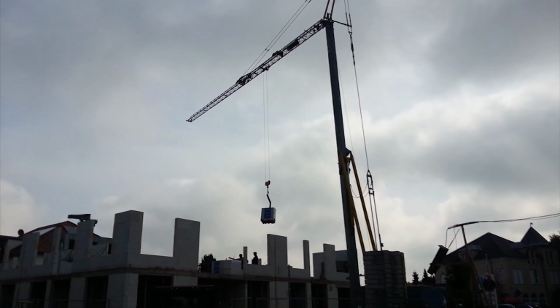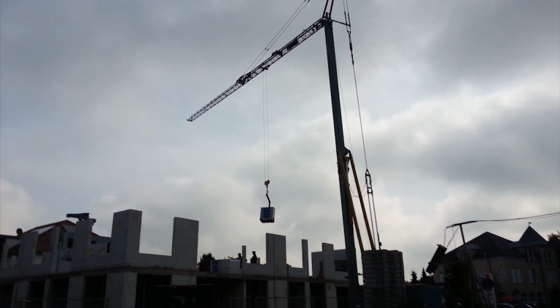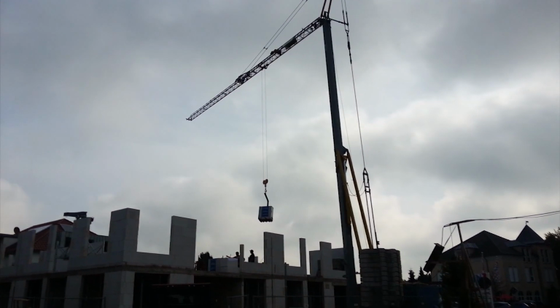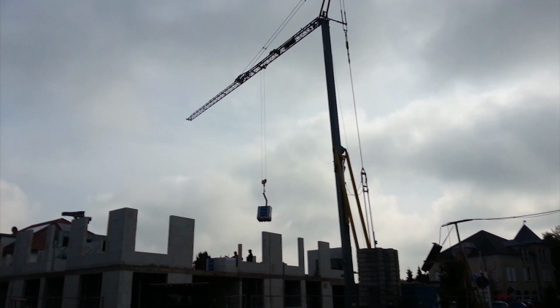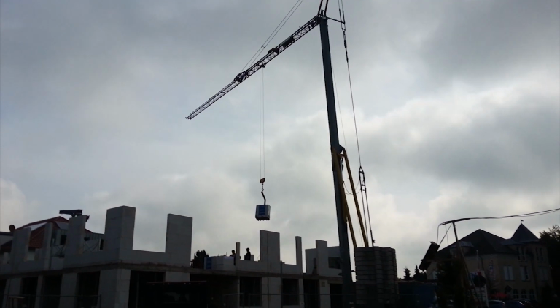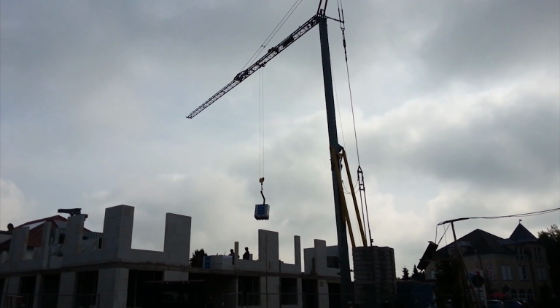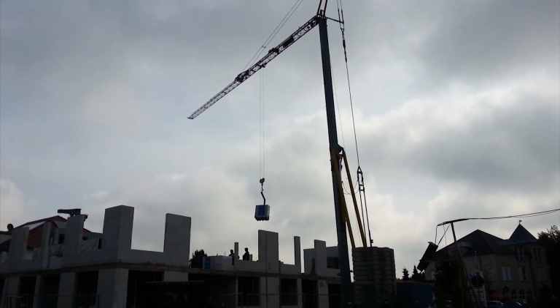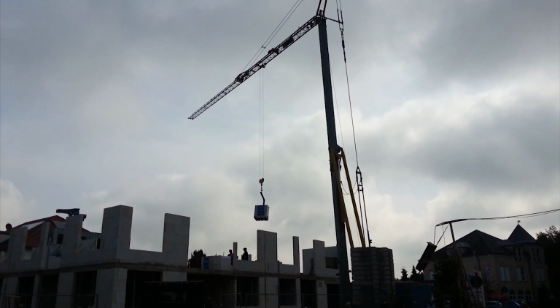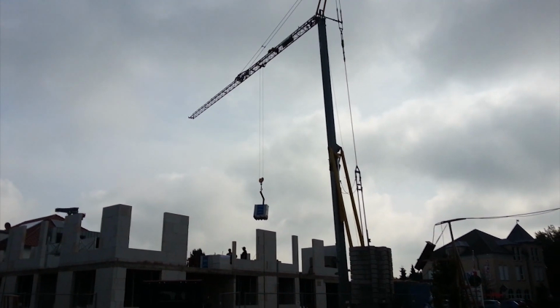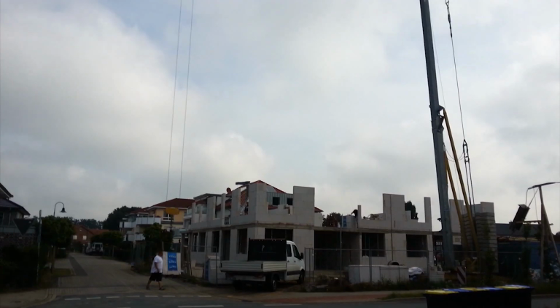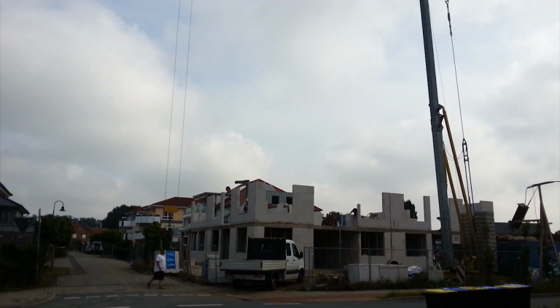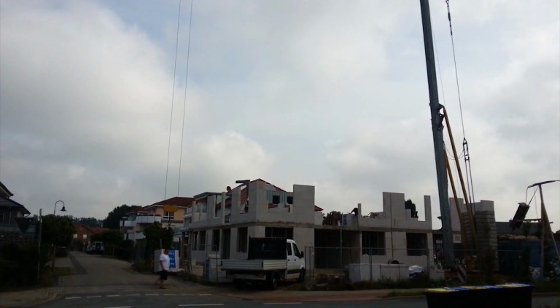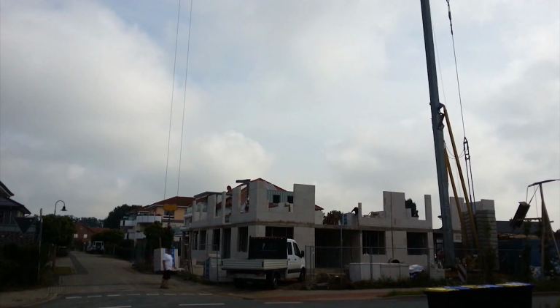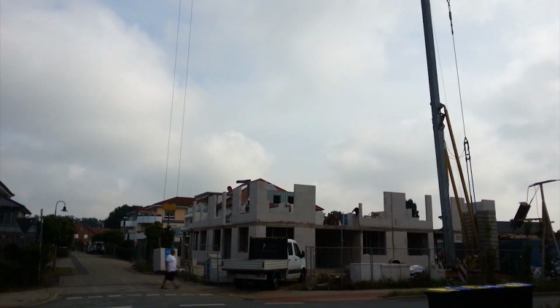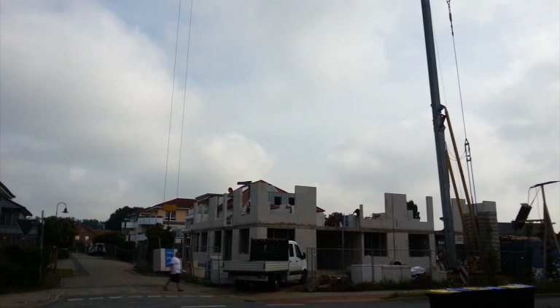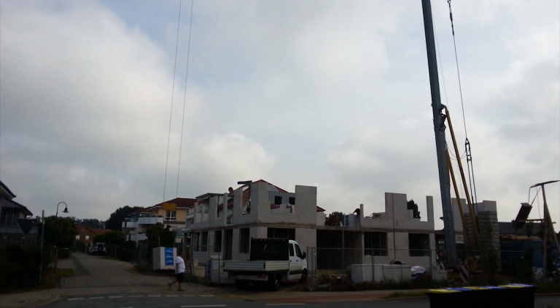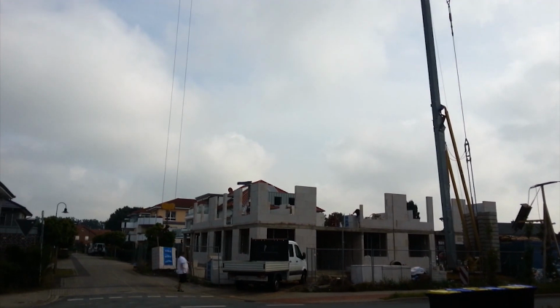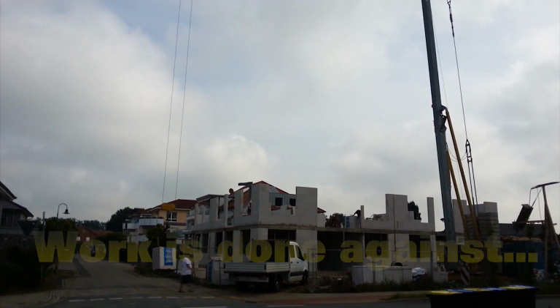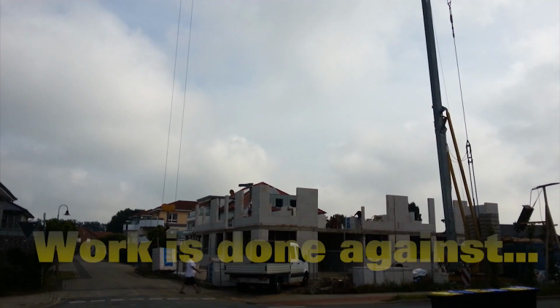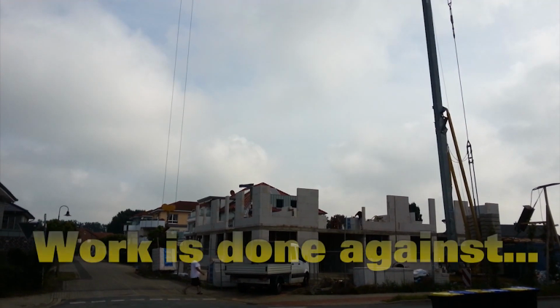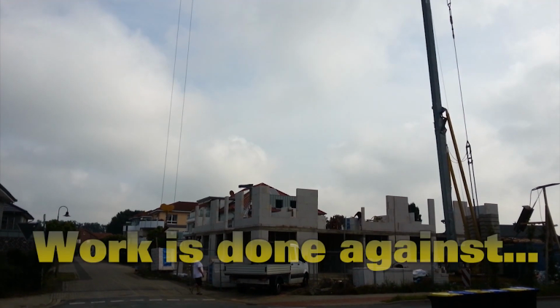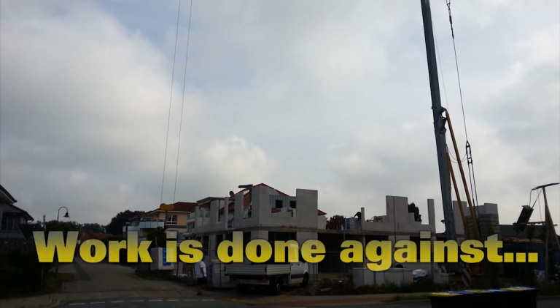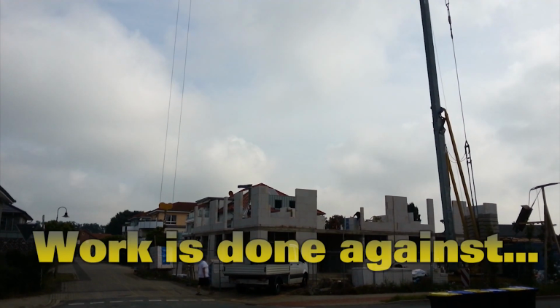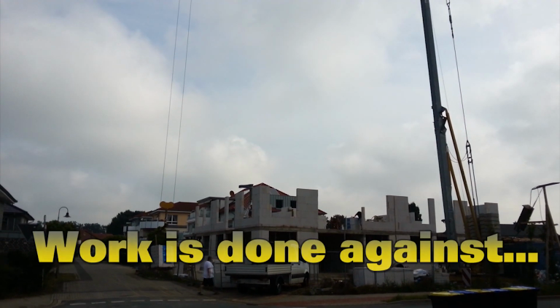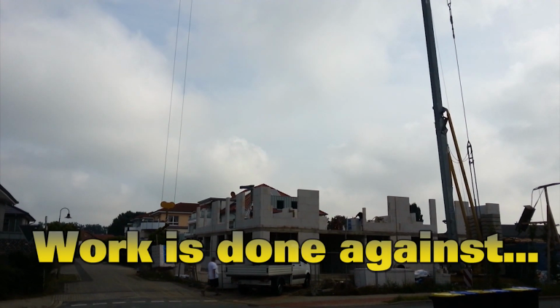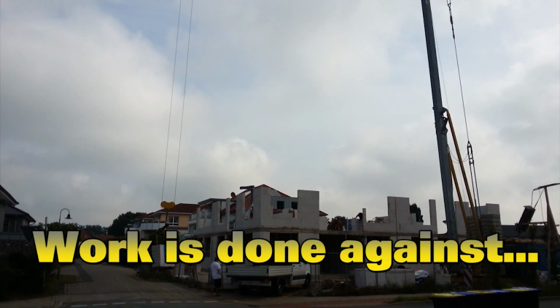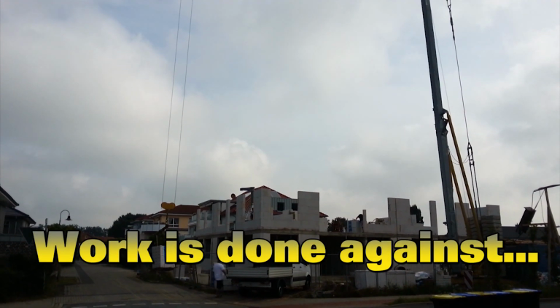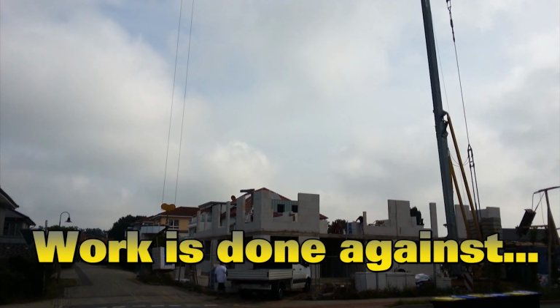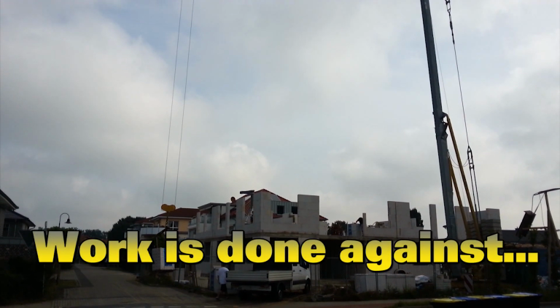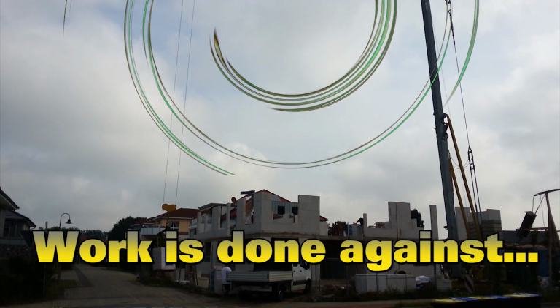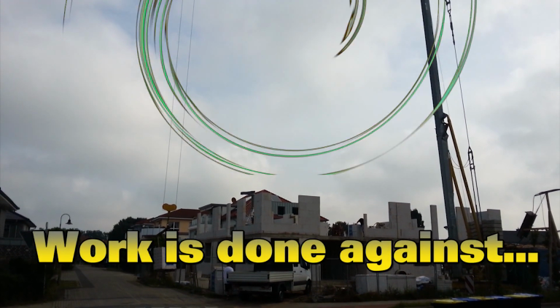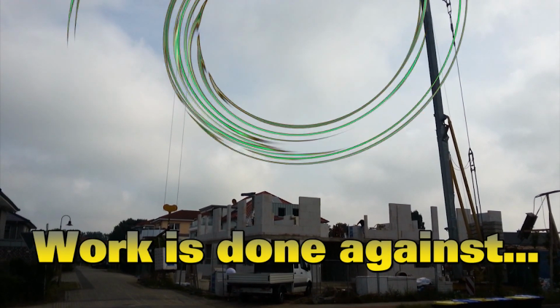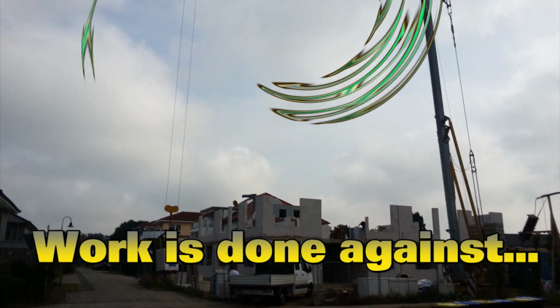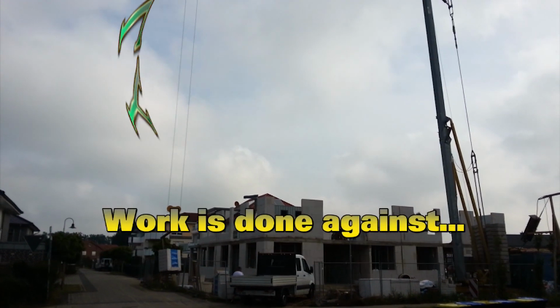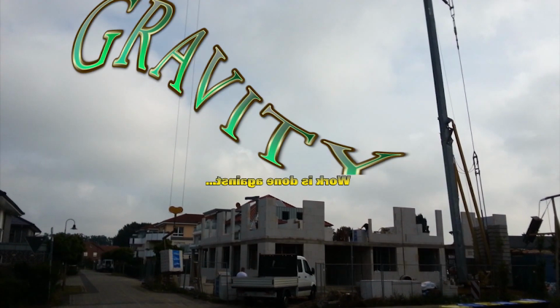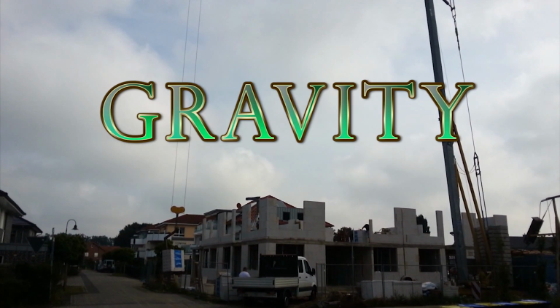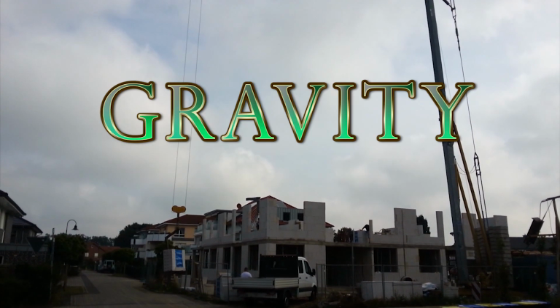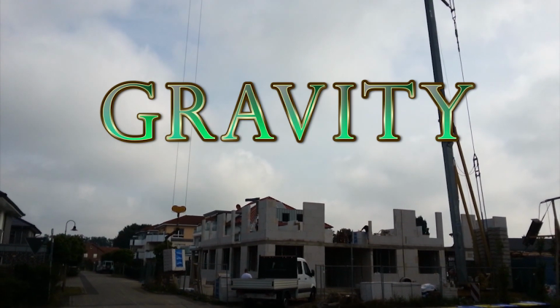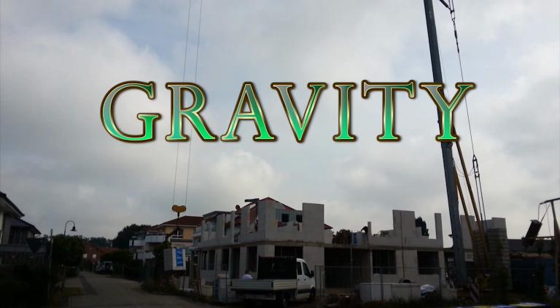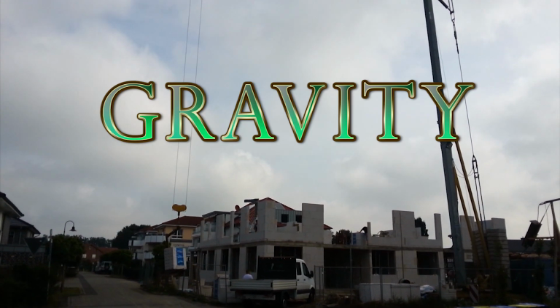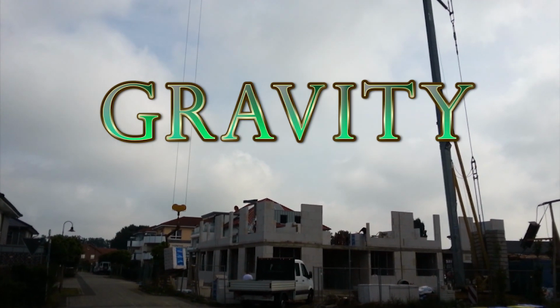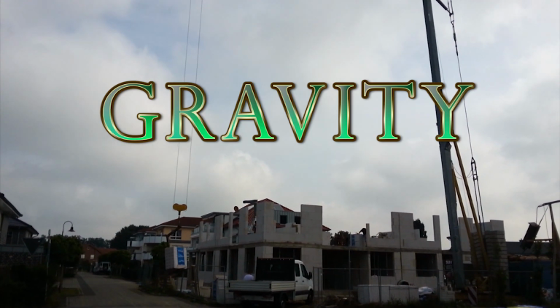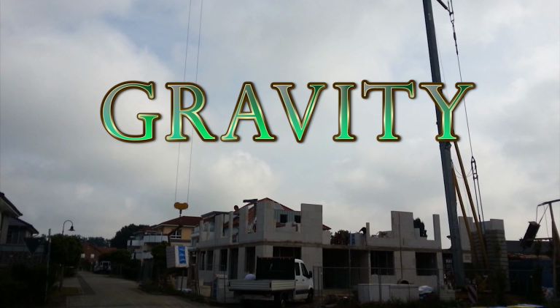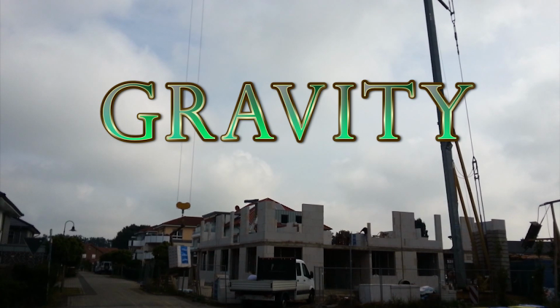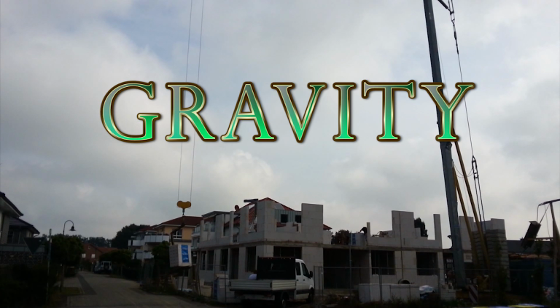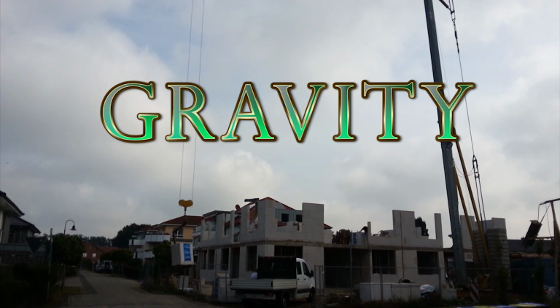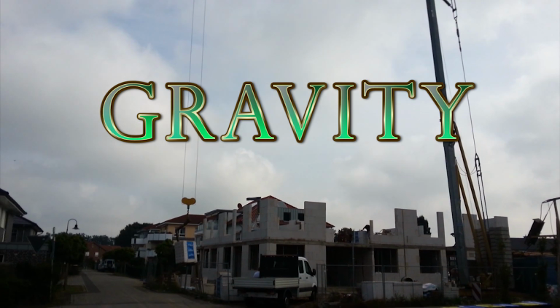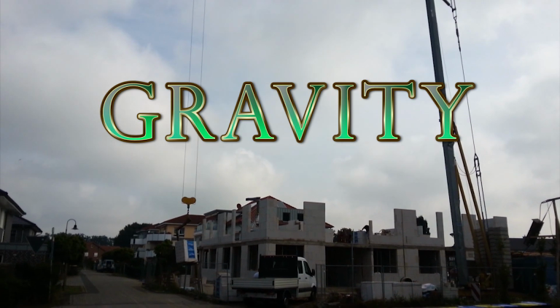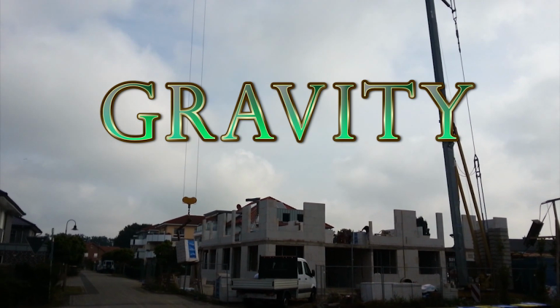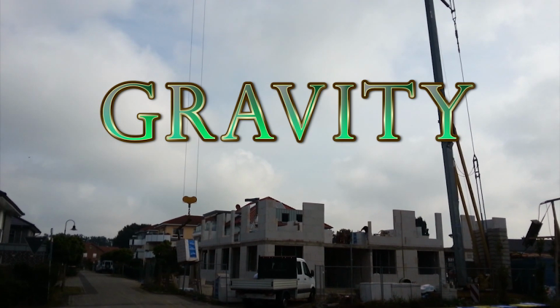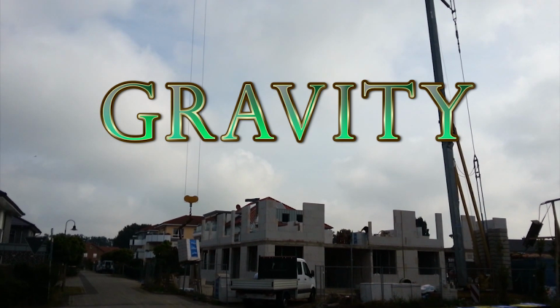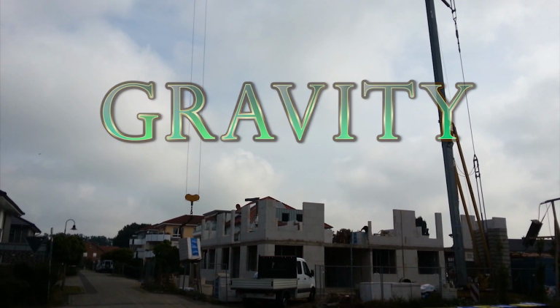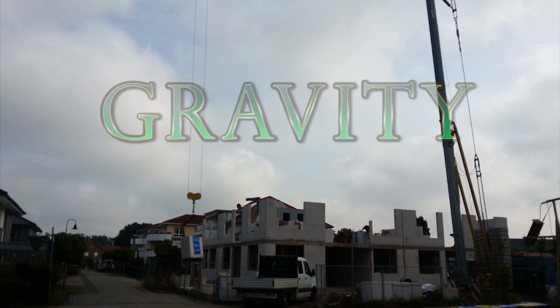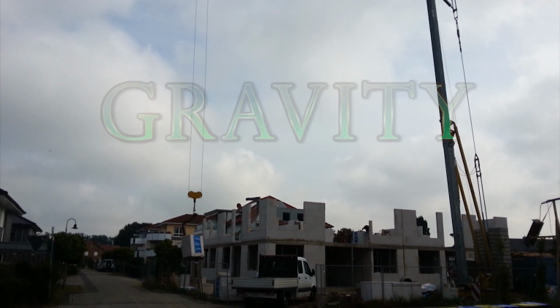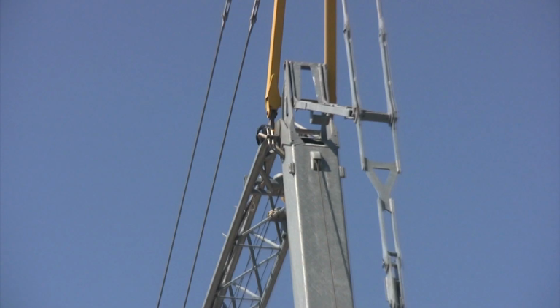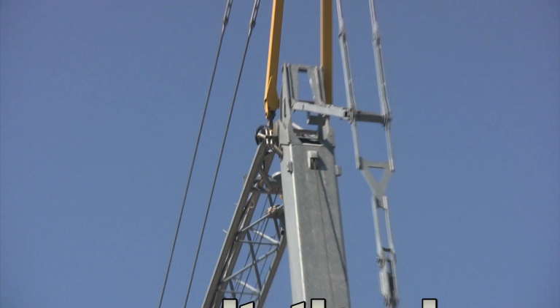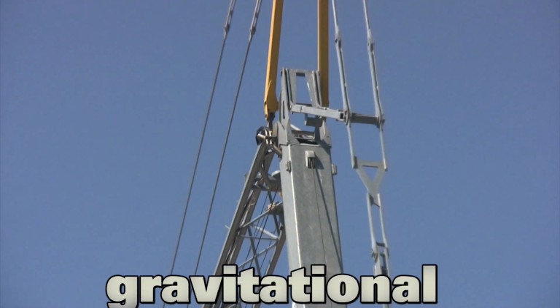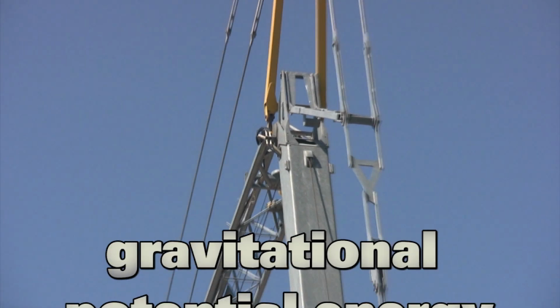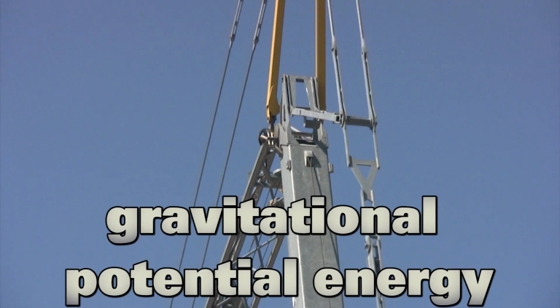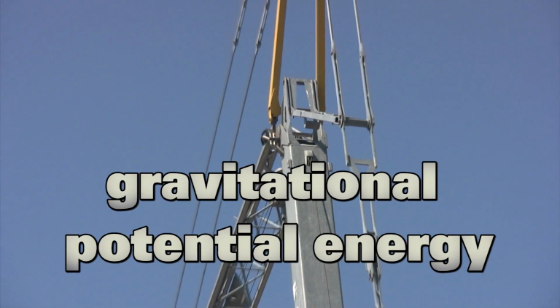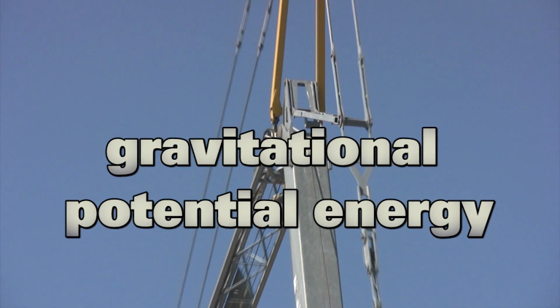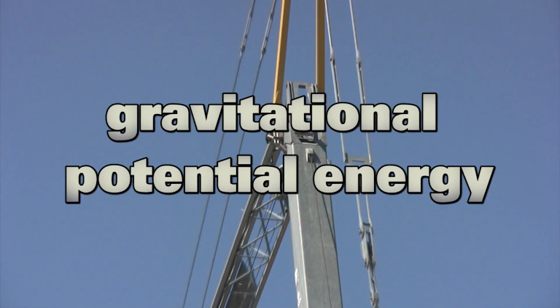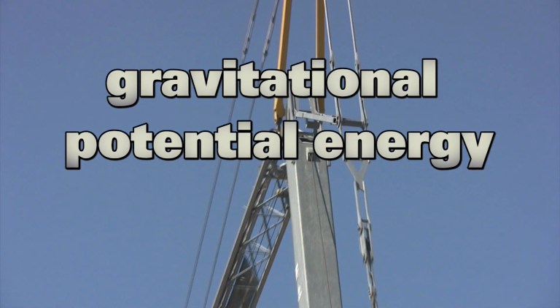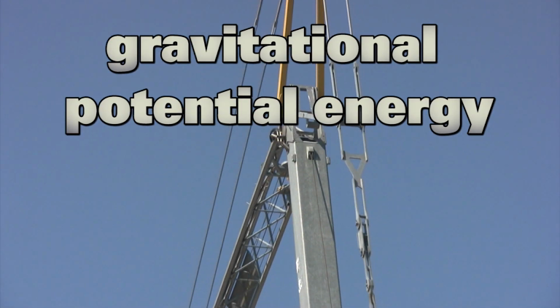When we lift something, like this screen here, work is done against gravity. Kinetic energy is transferred into gravitational potential energy.